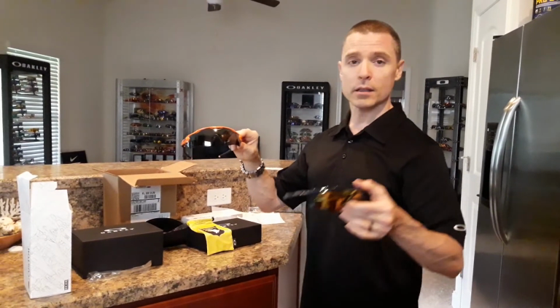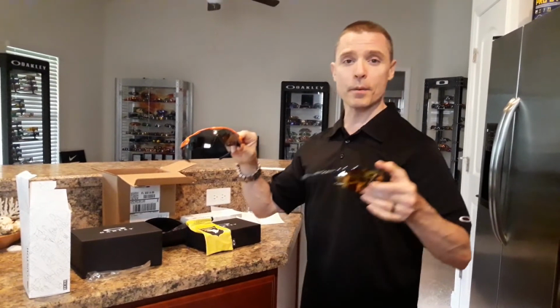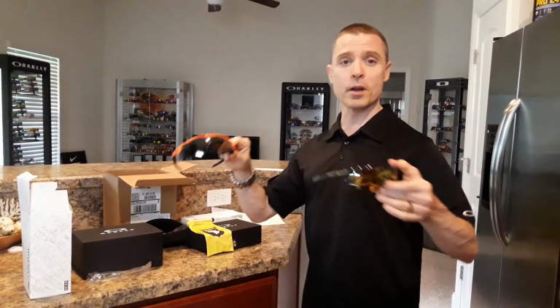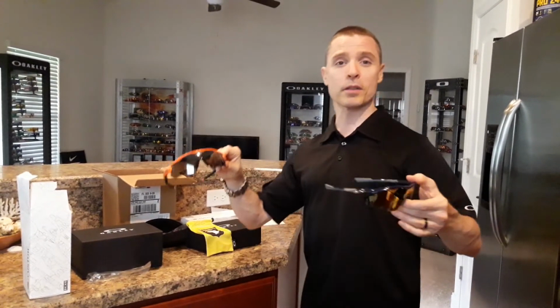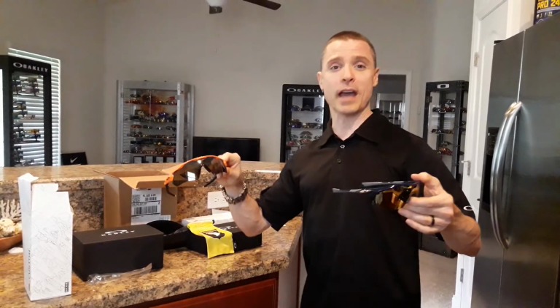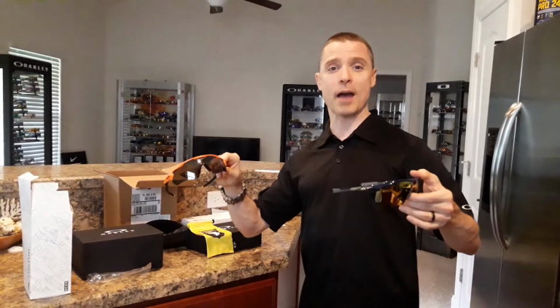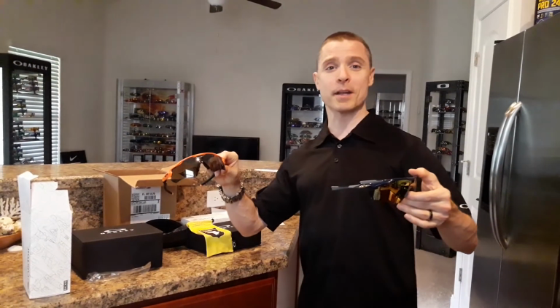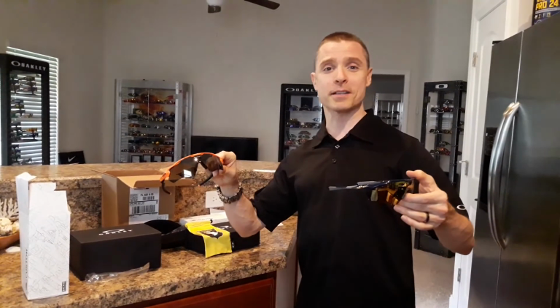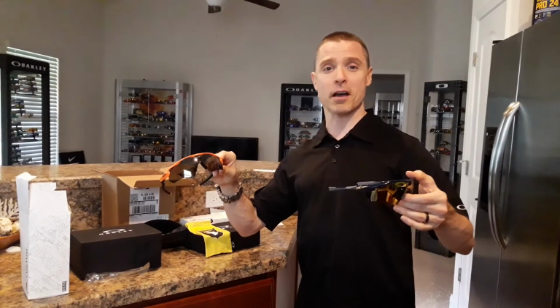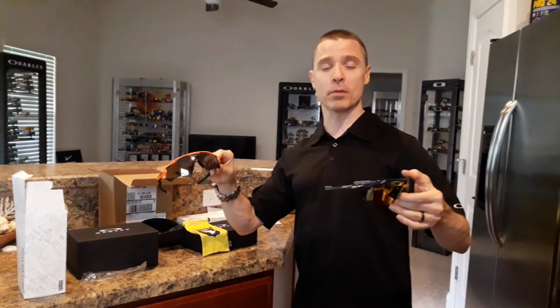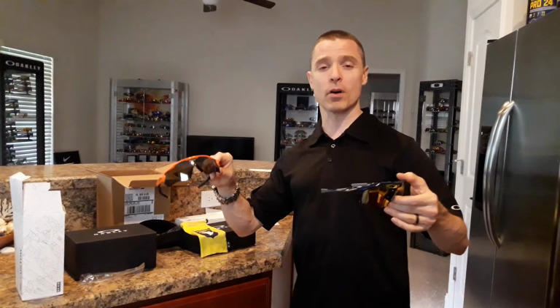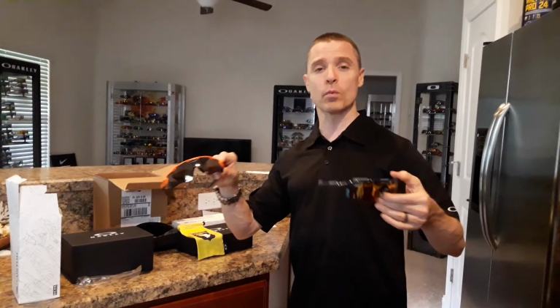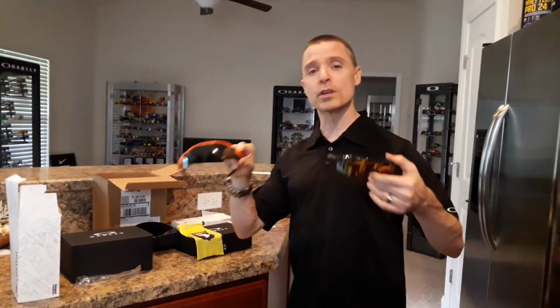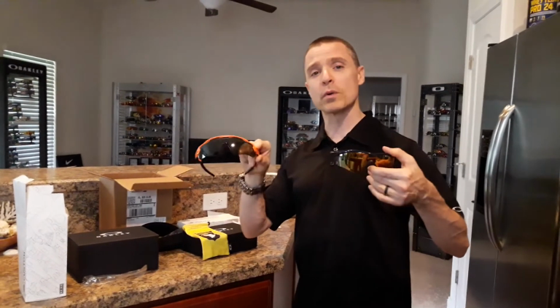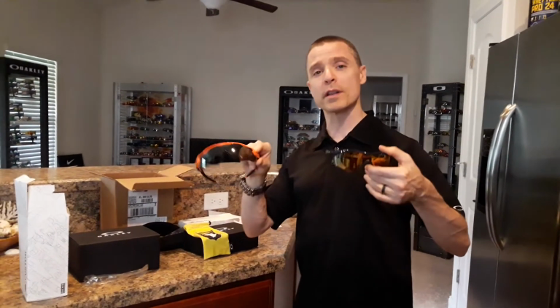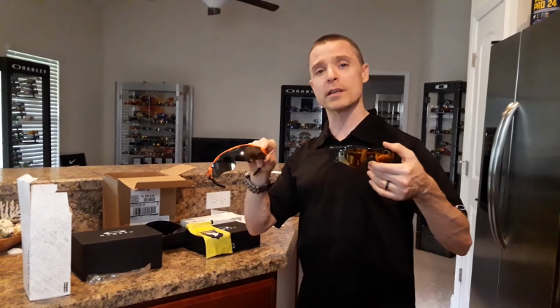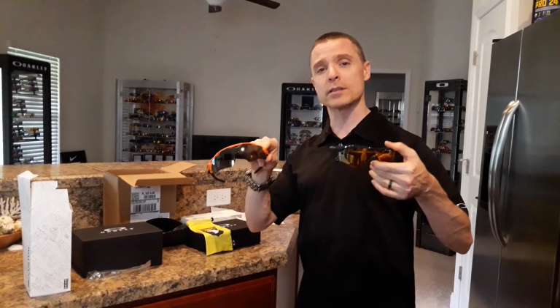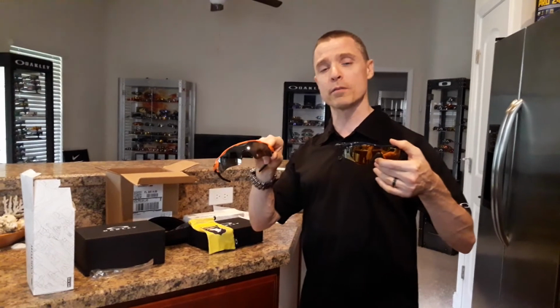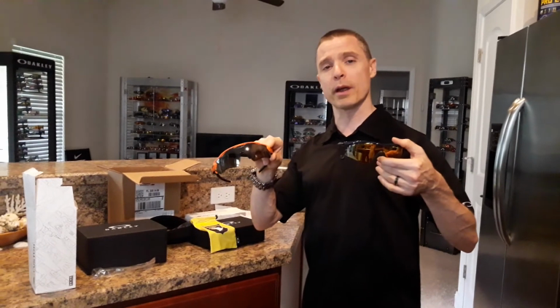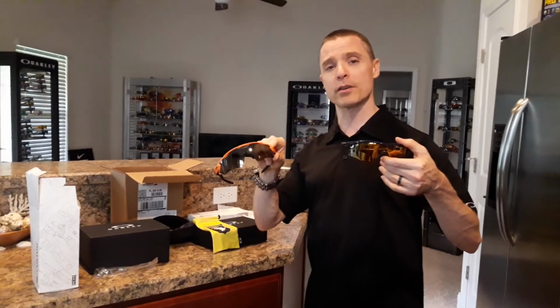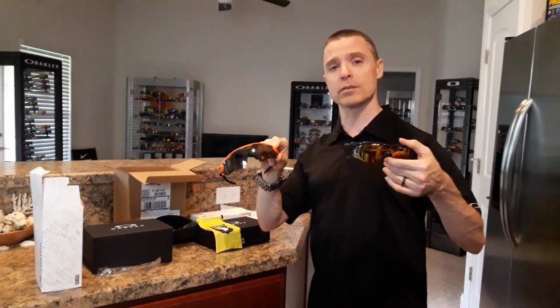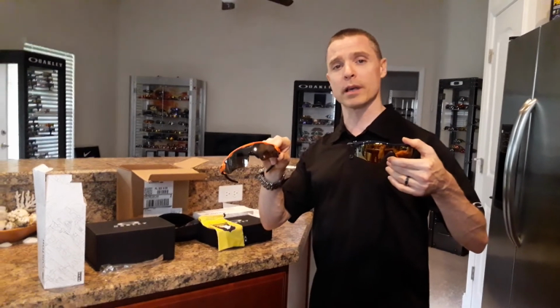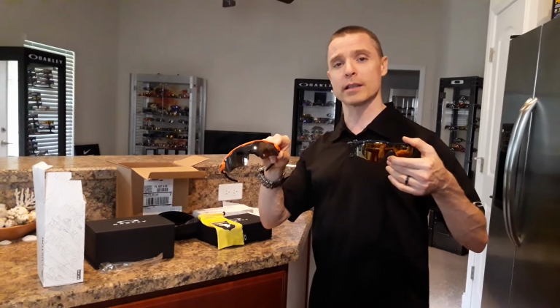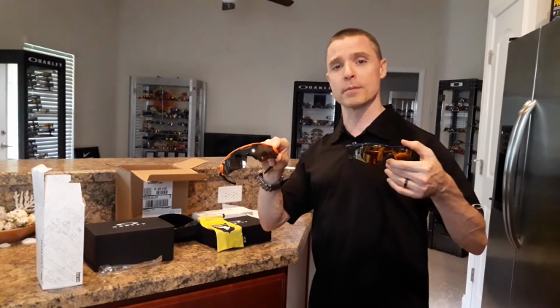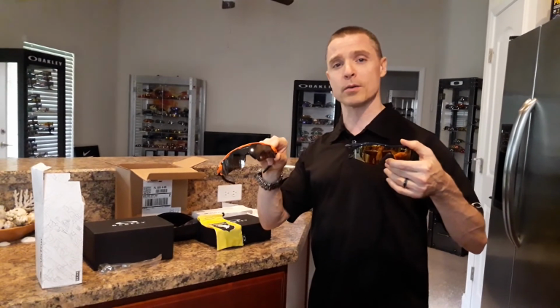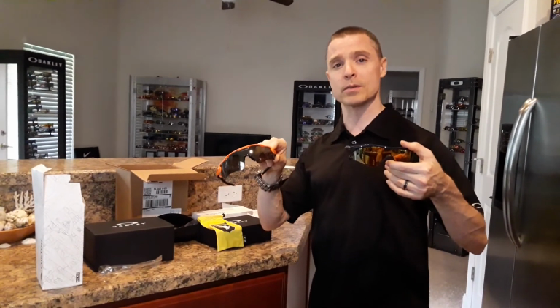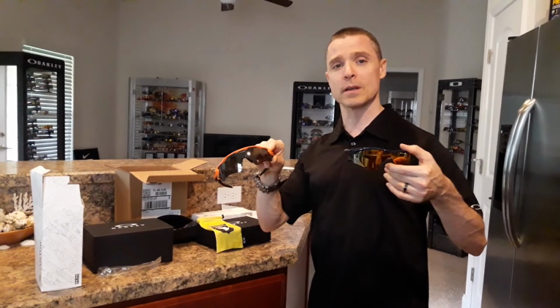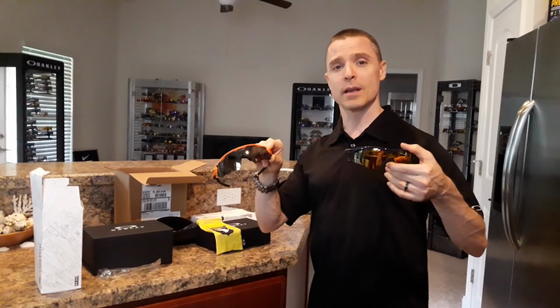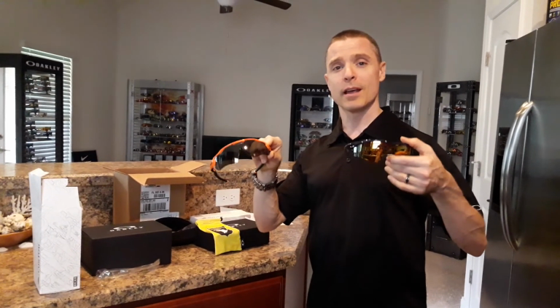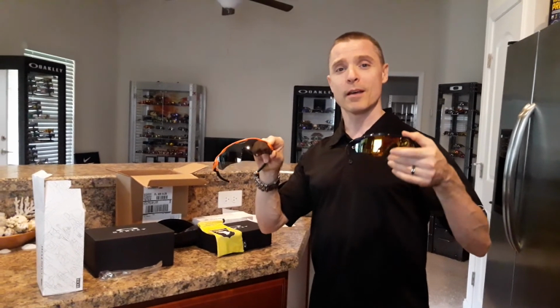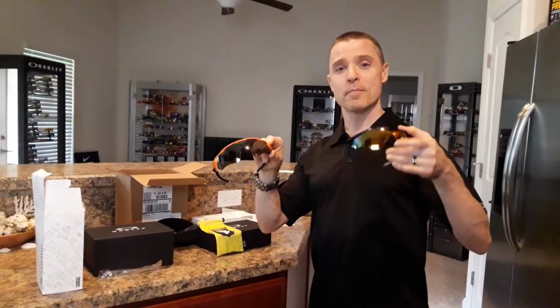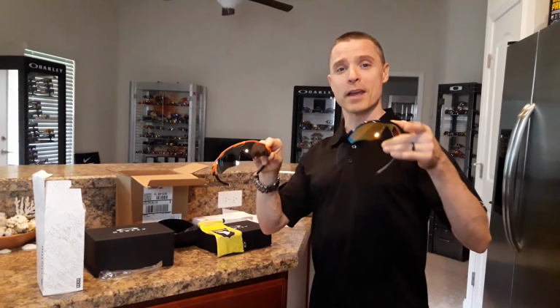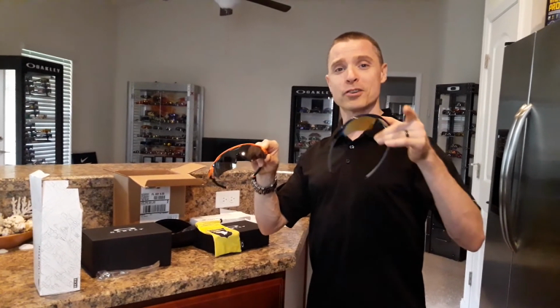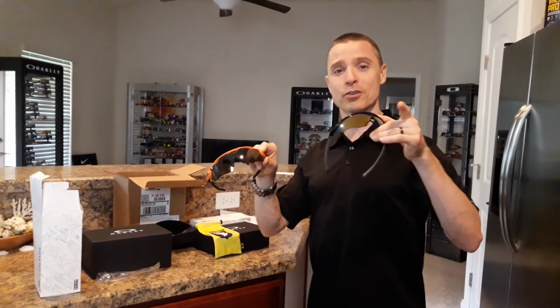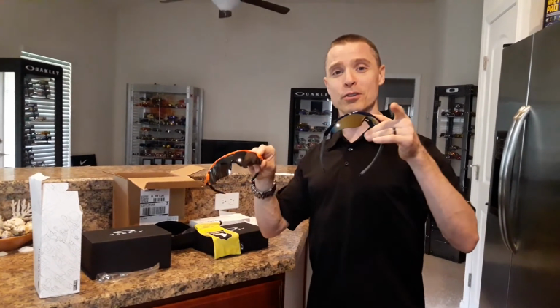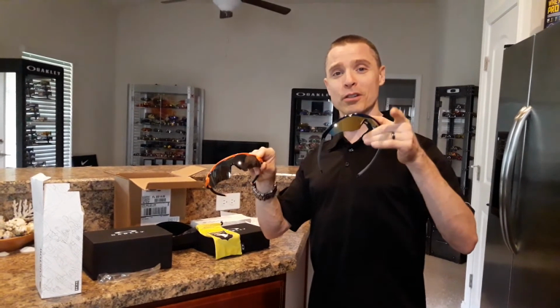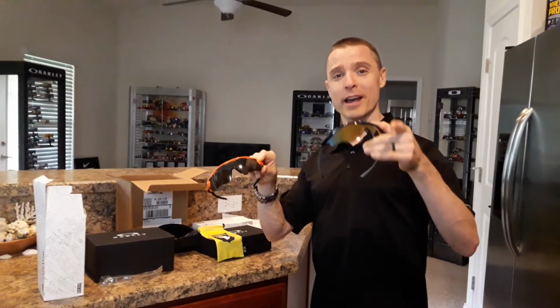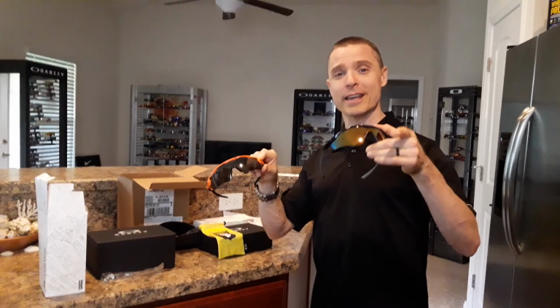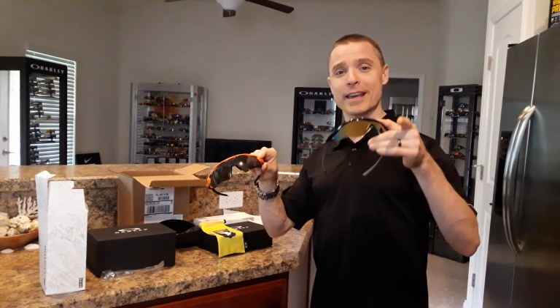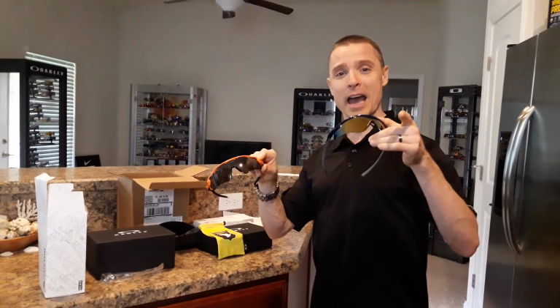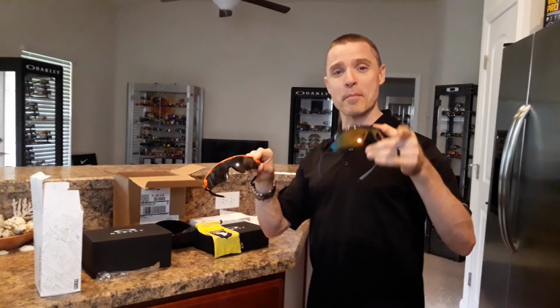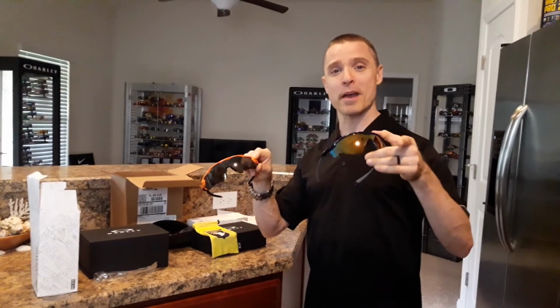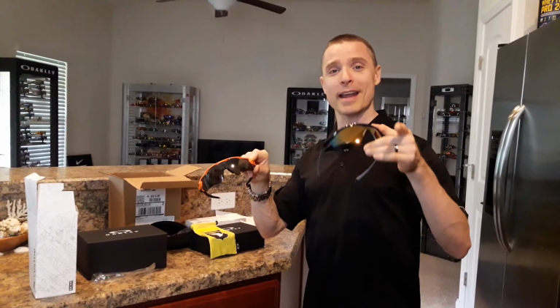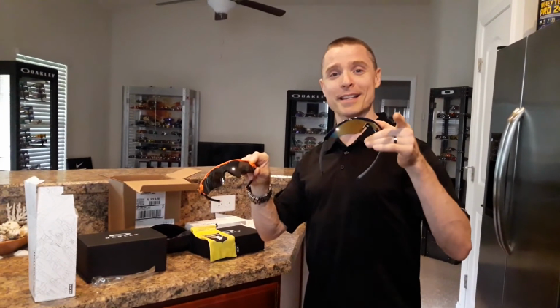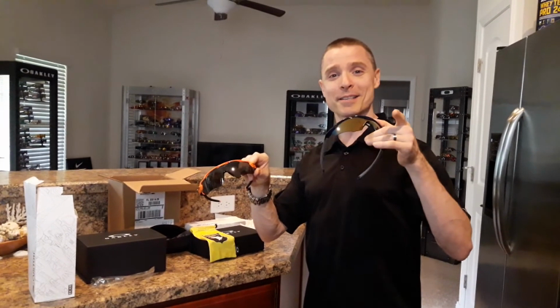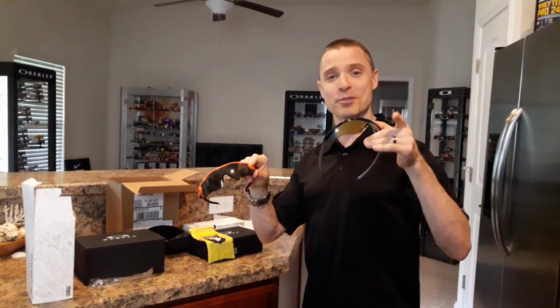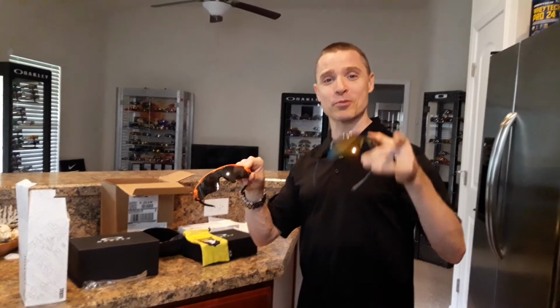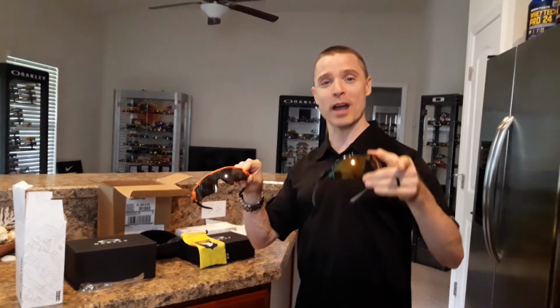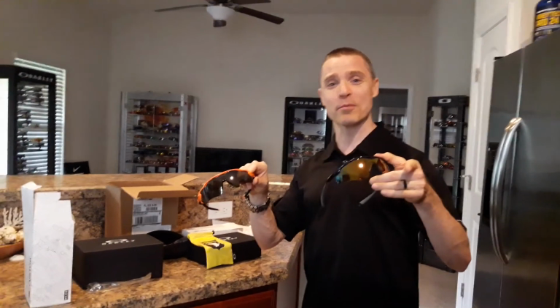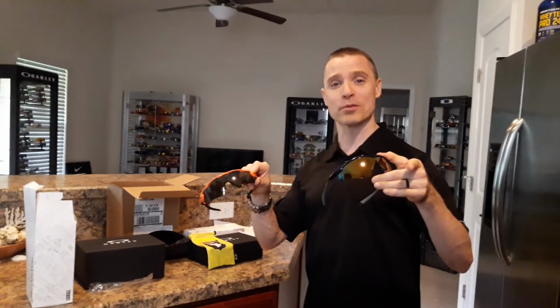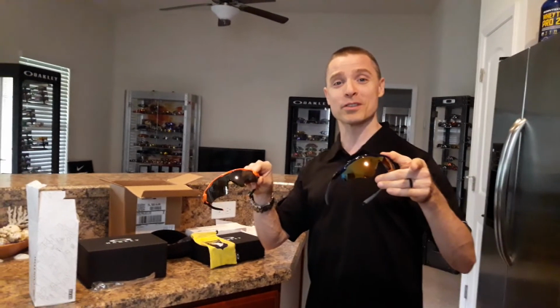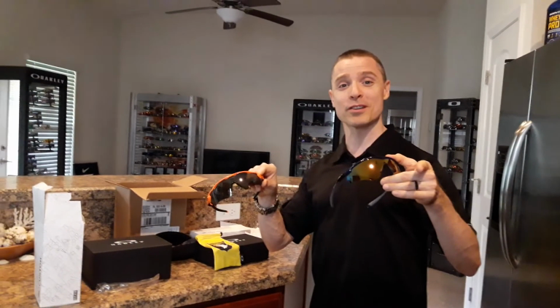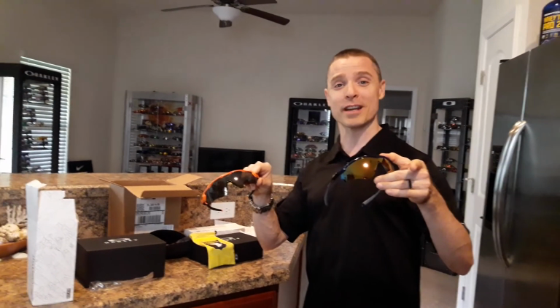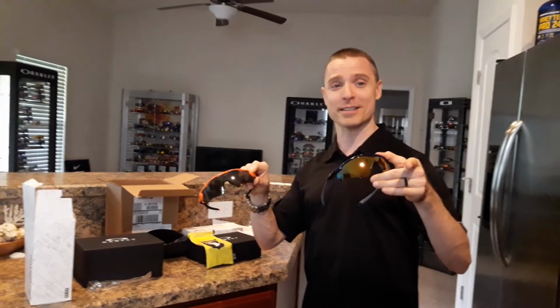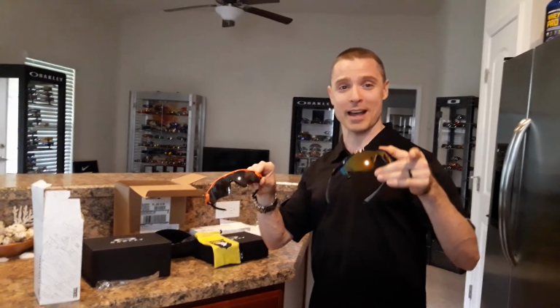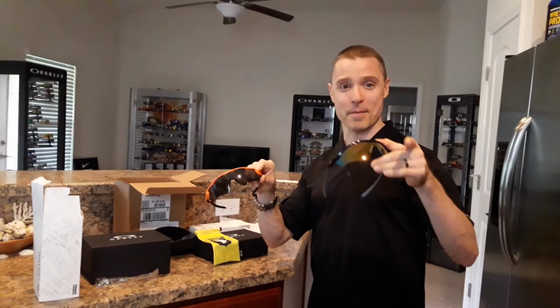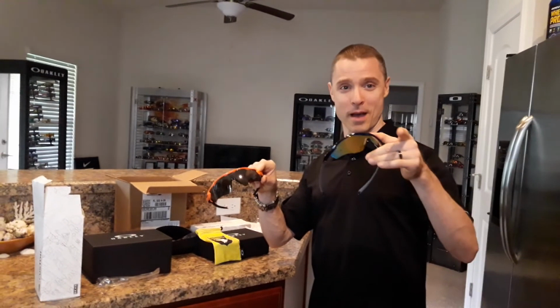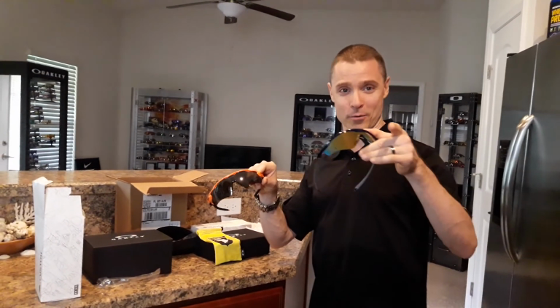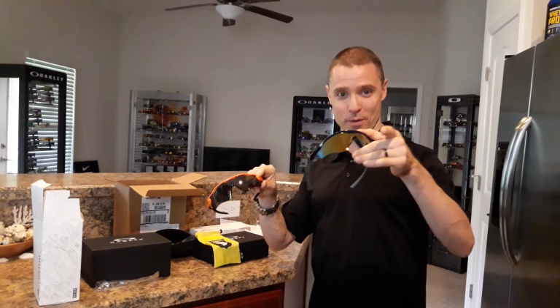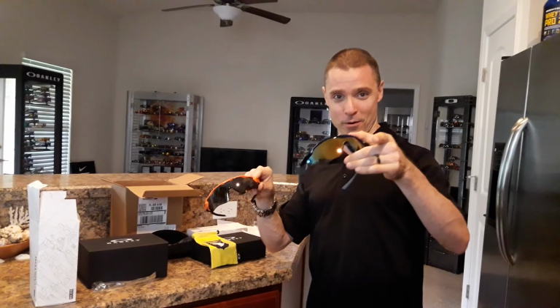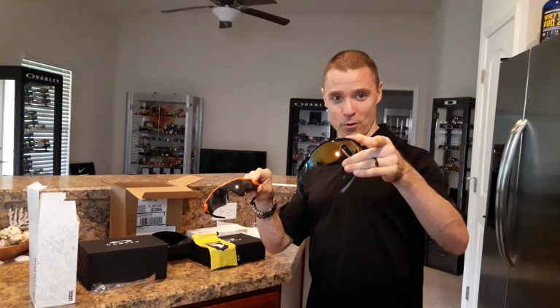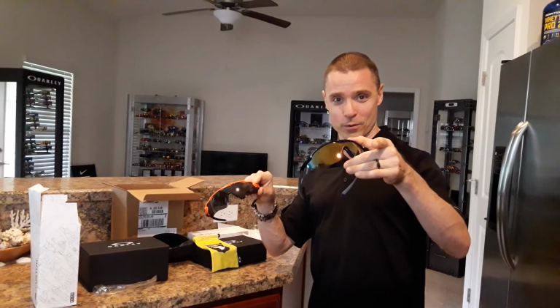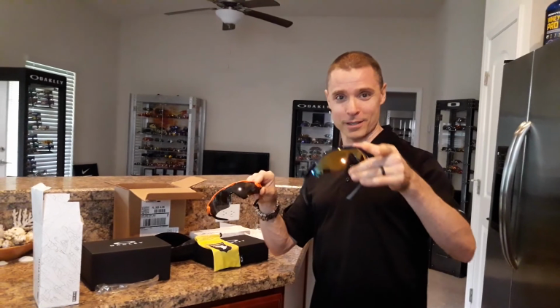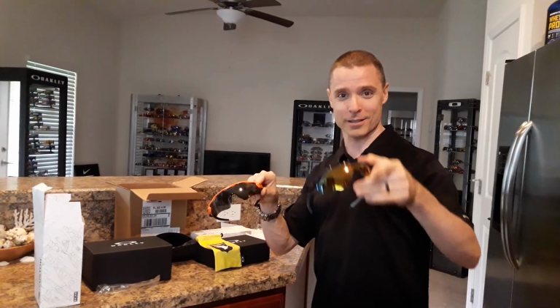Let me know in the comments which of these two pairs you like the most. Make sure you like, comment, and subscribe. We'll see you next time on Rare Oakleys.